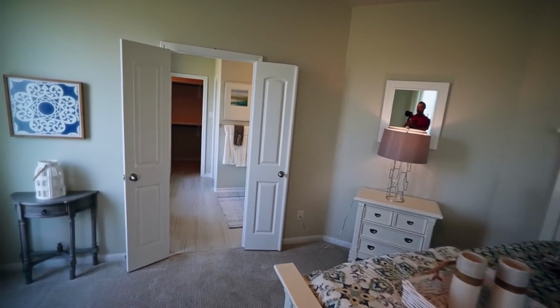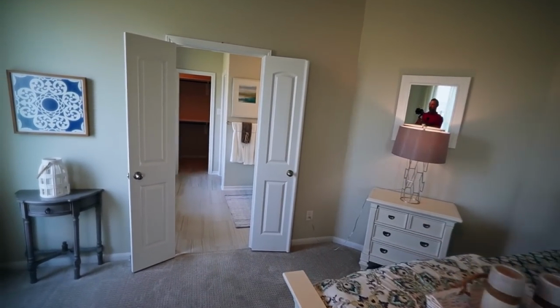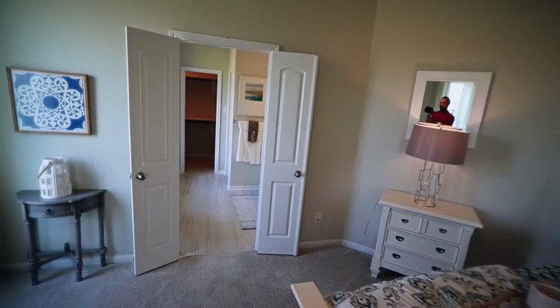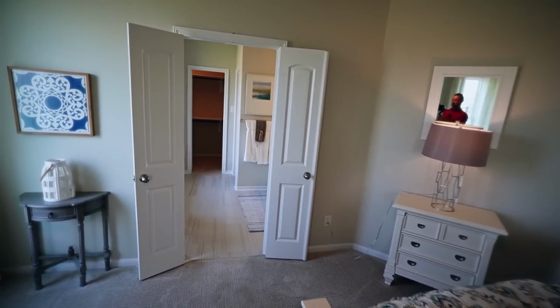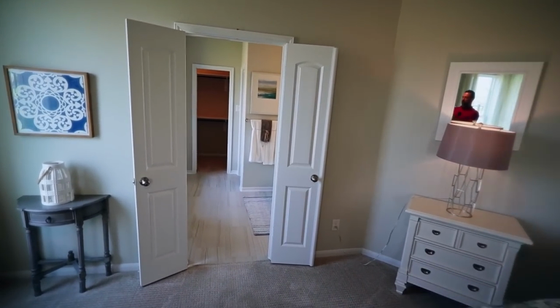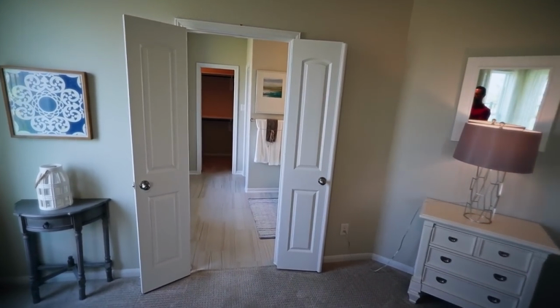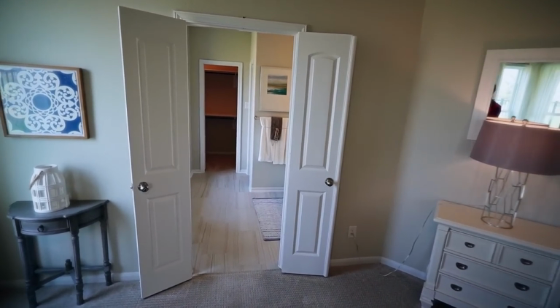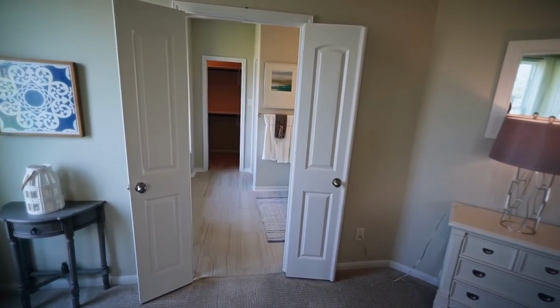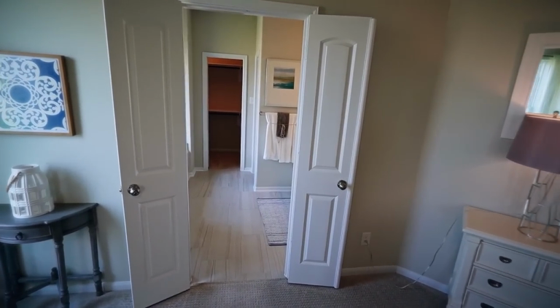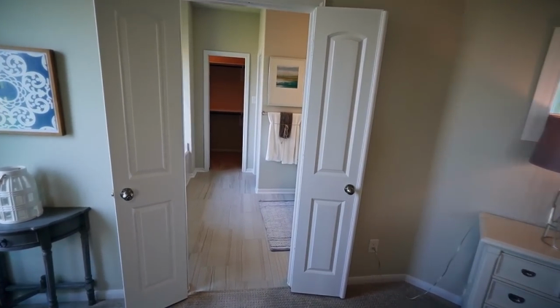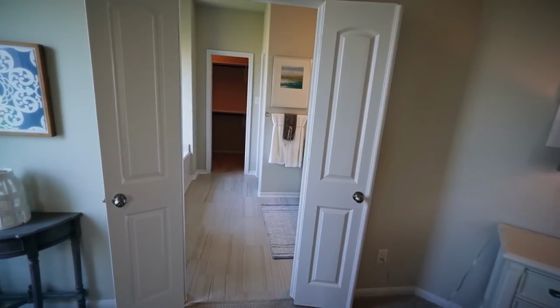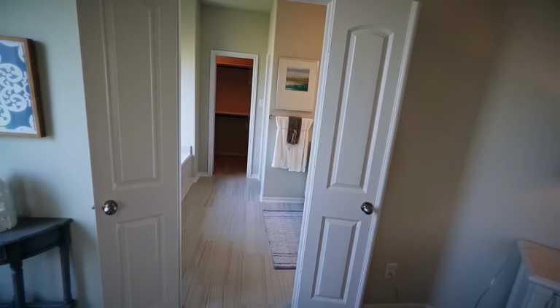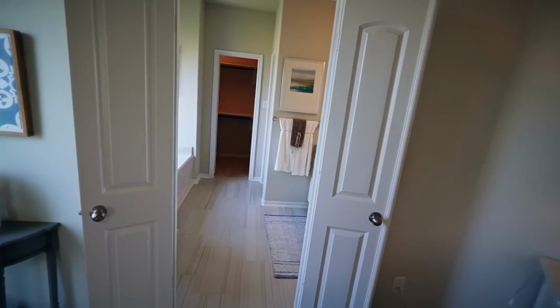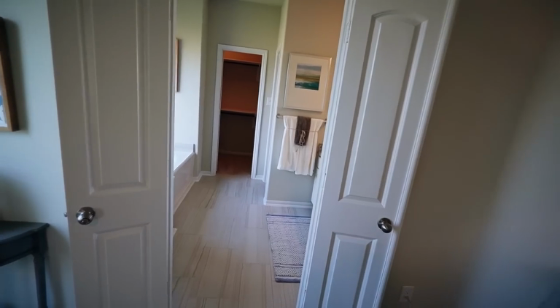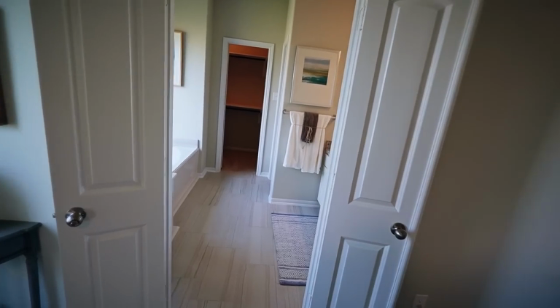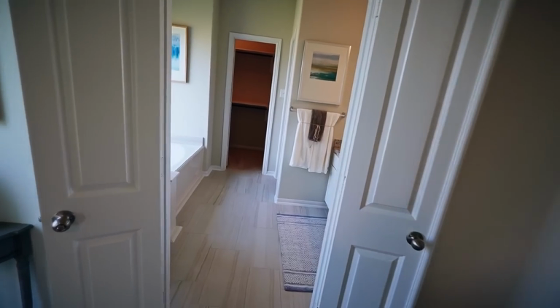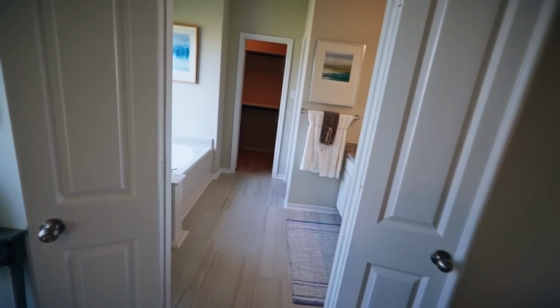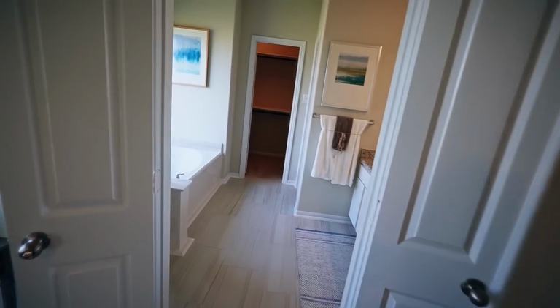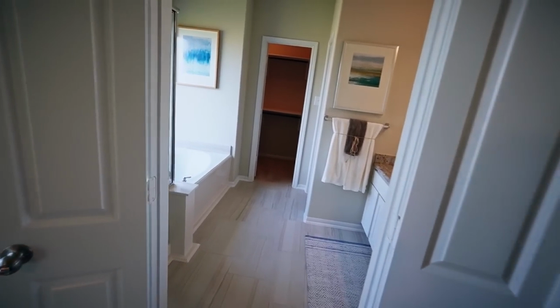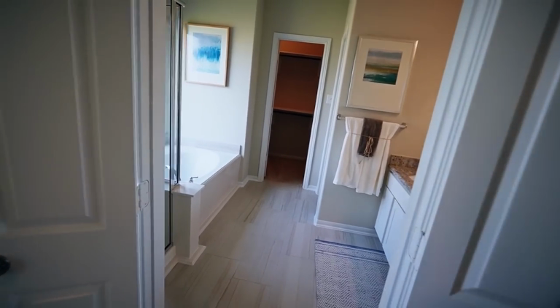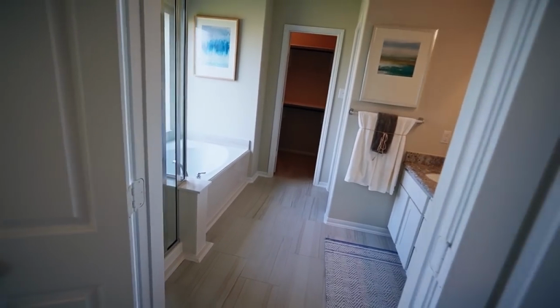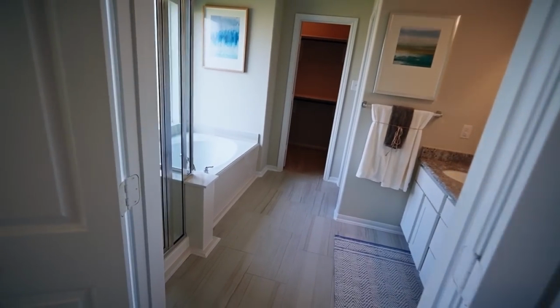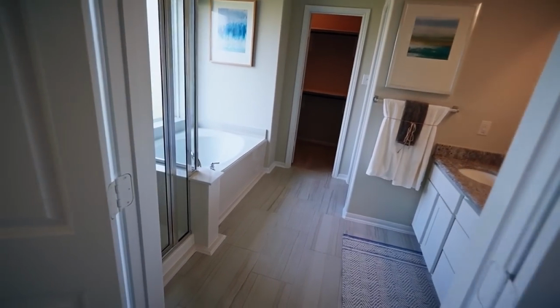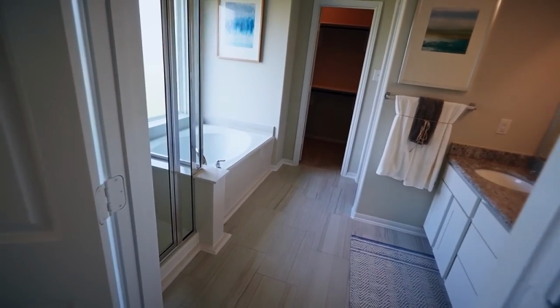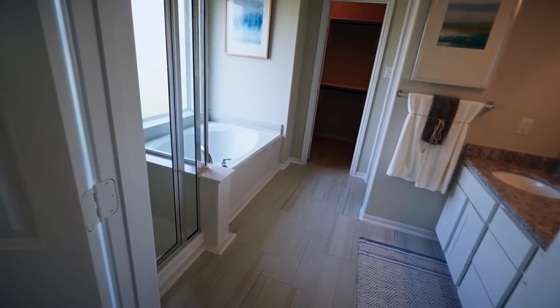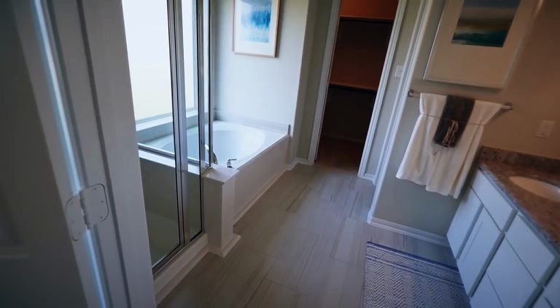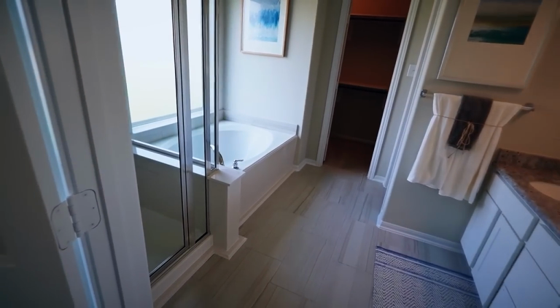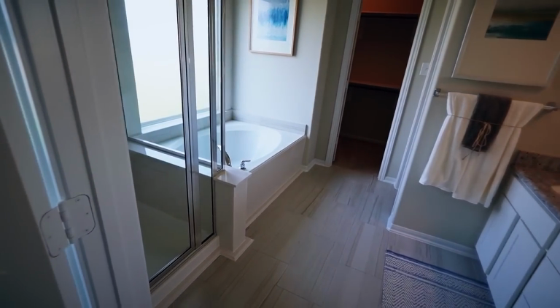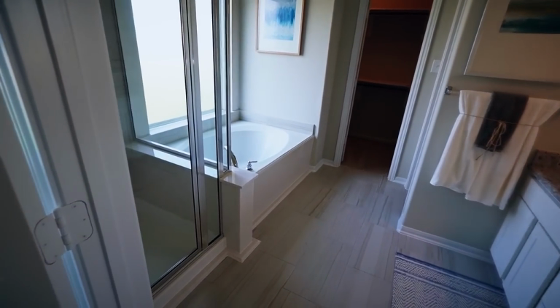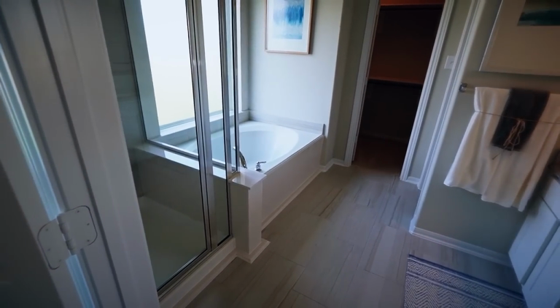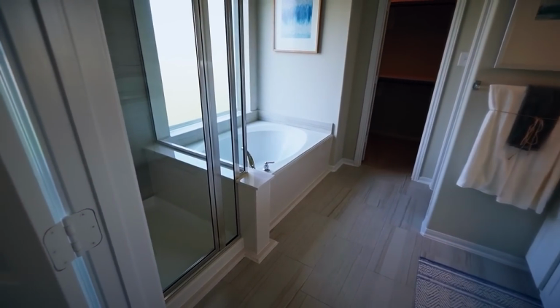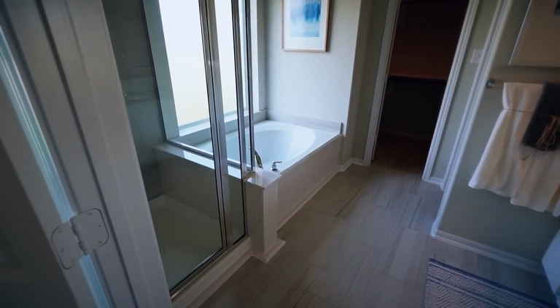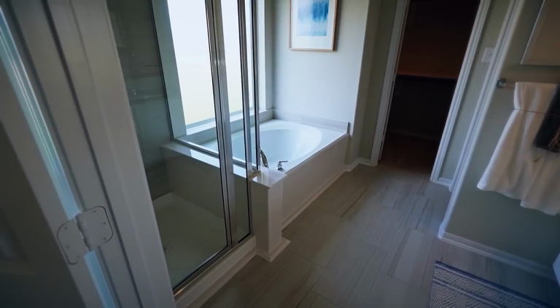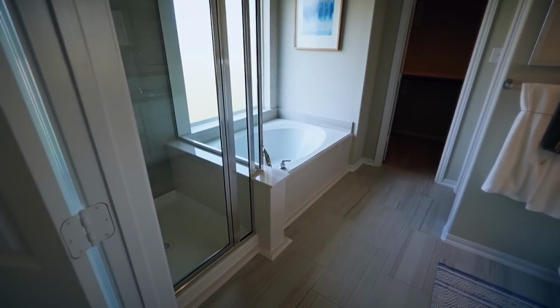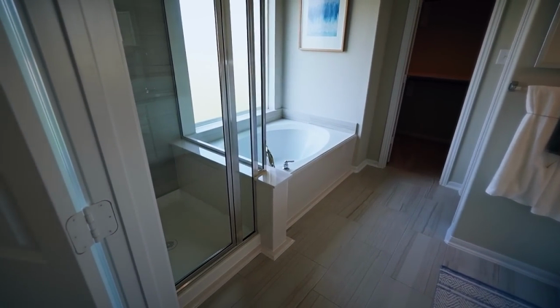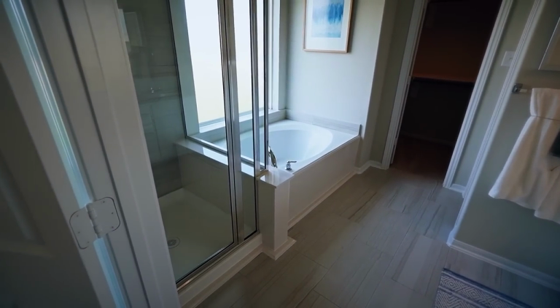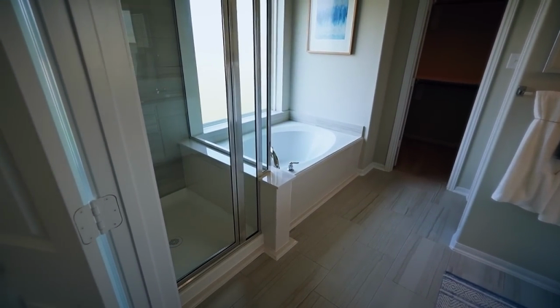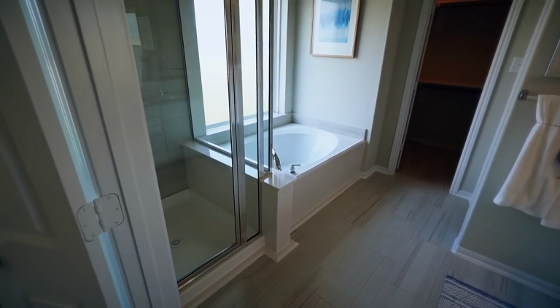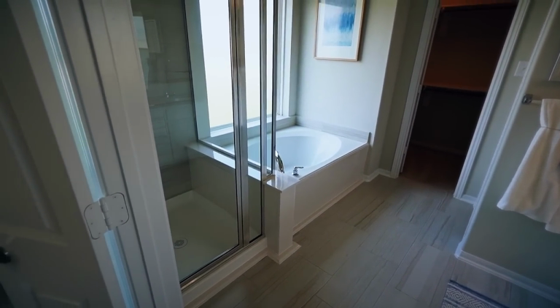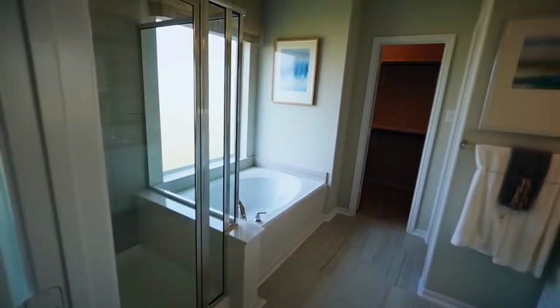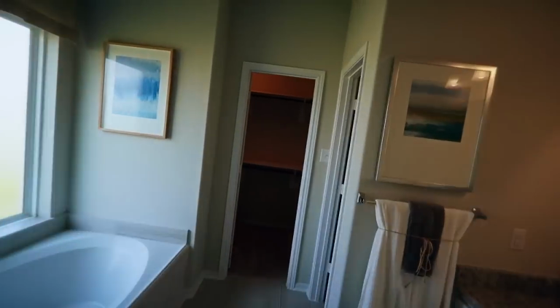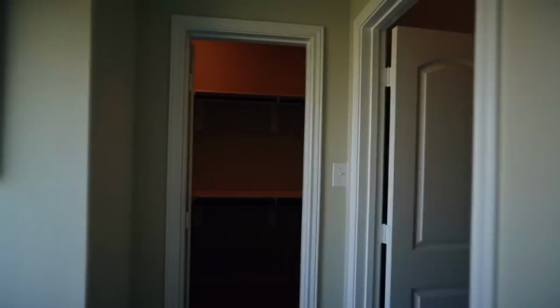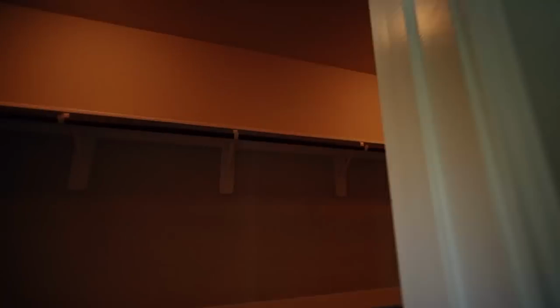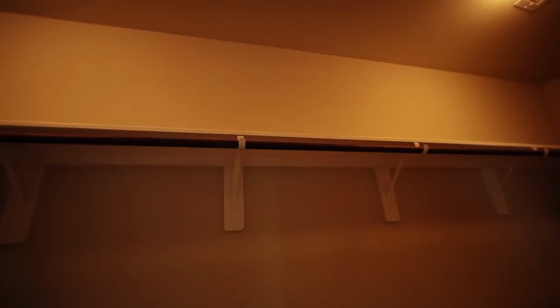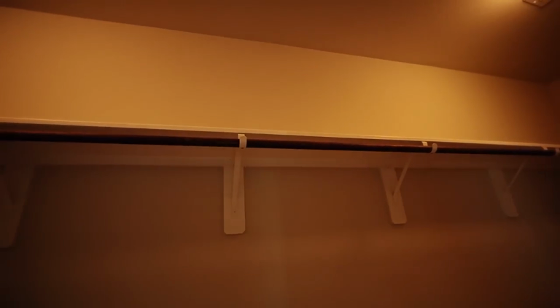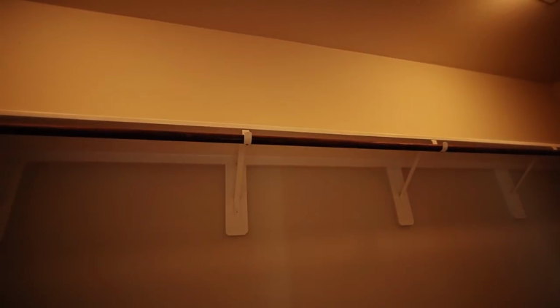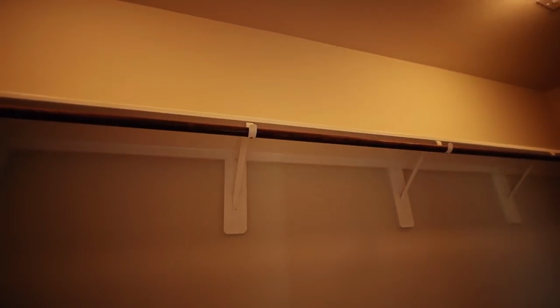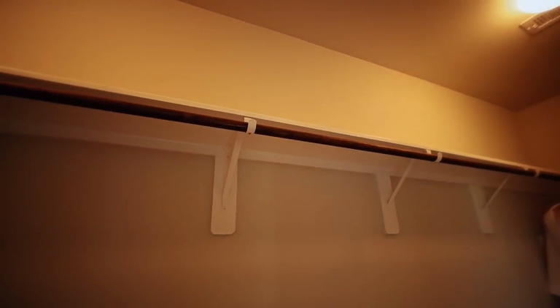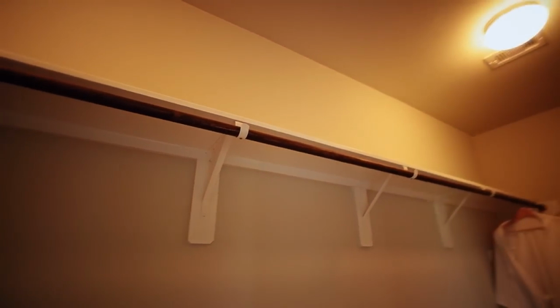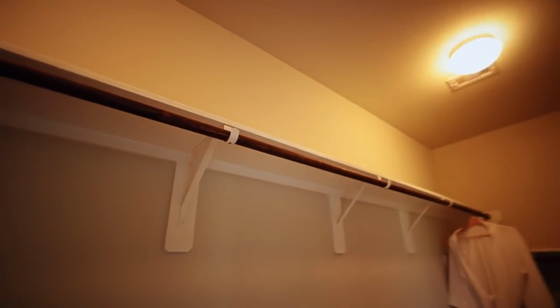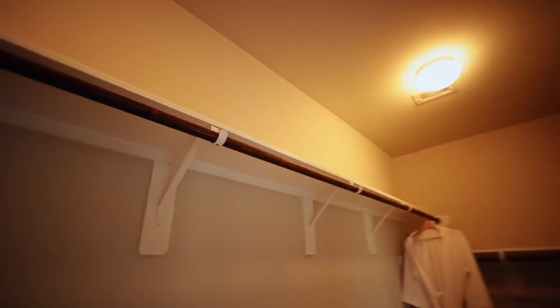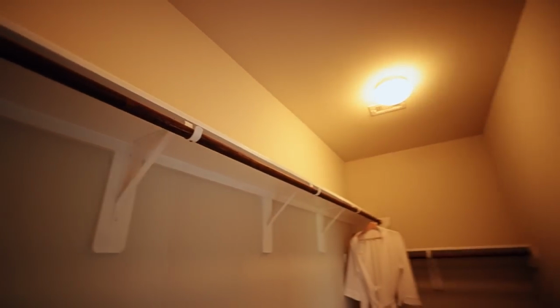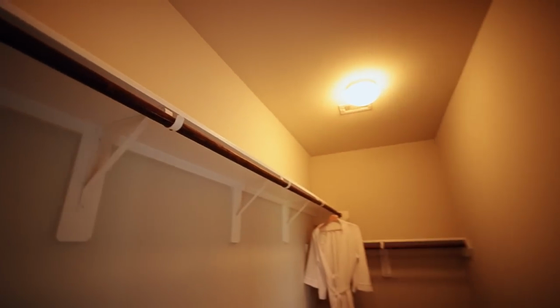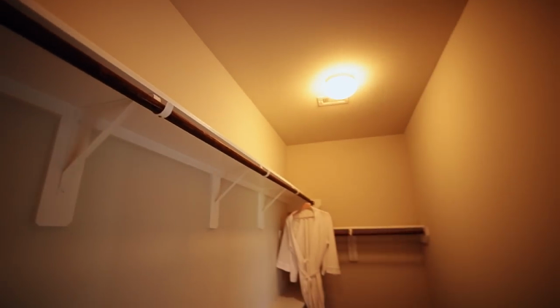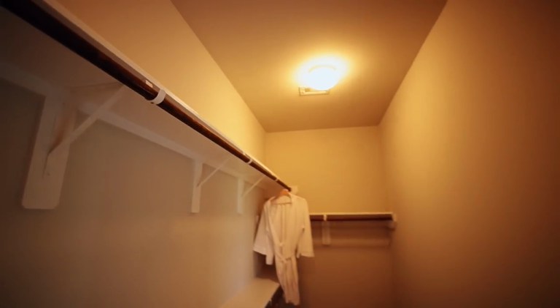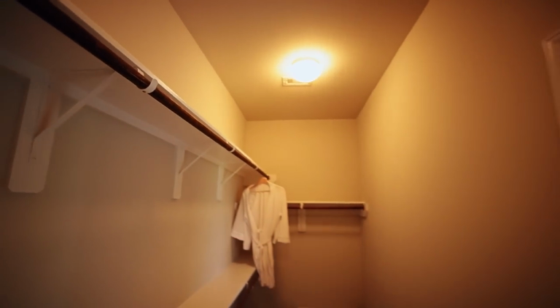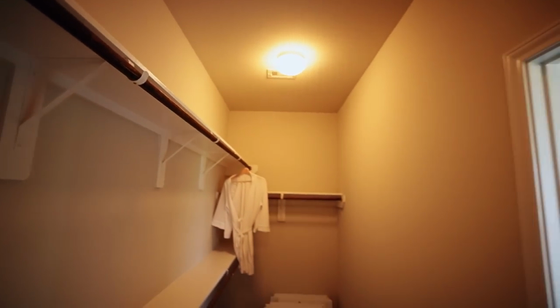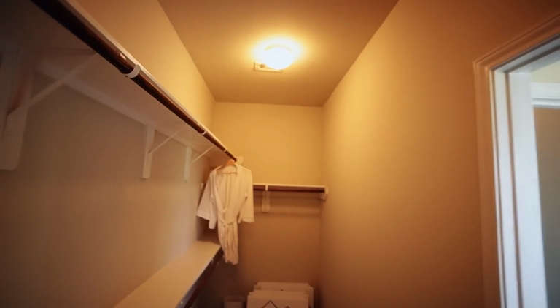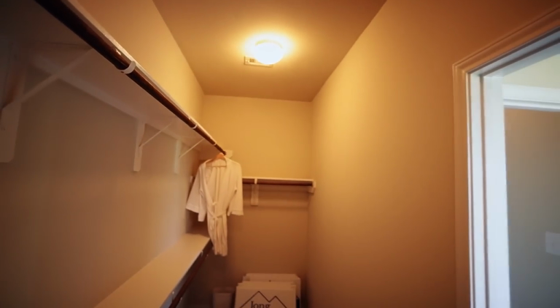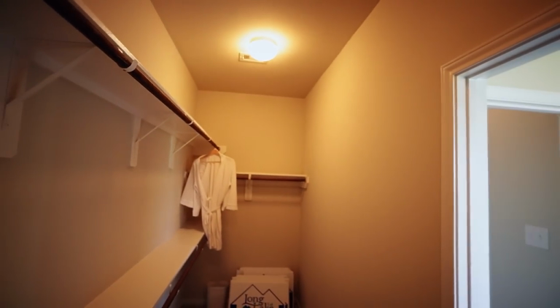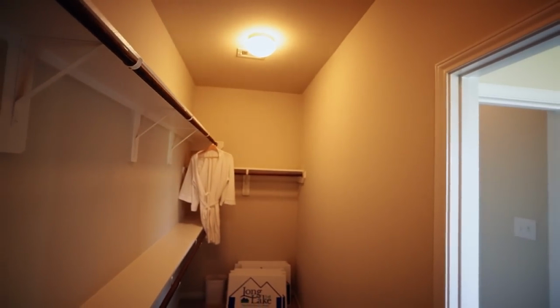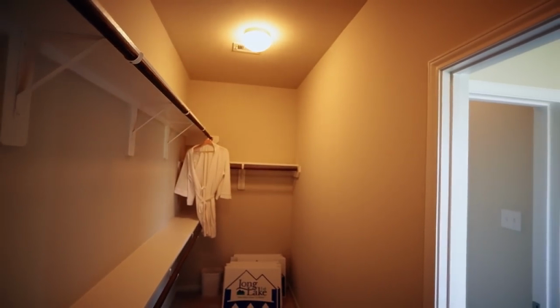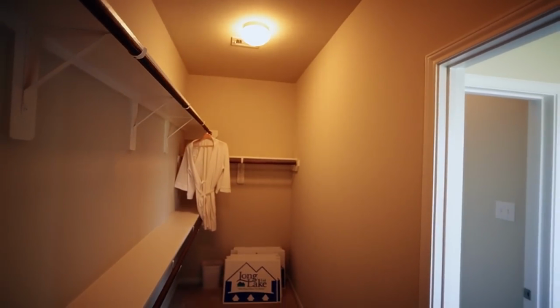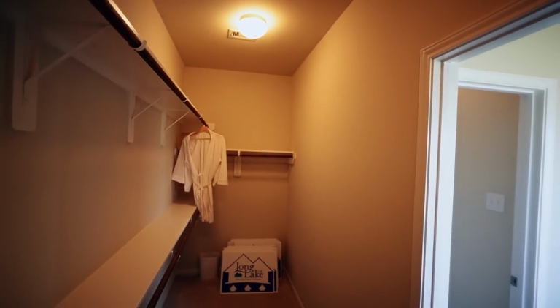Pretty decent closet — it looks like a little sunroom. Got the soaking tub and shower. Big and deep closet.